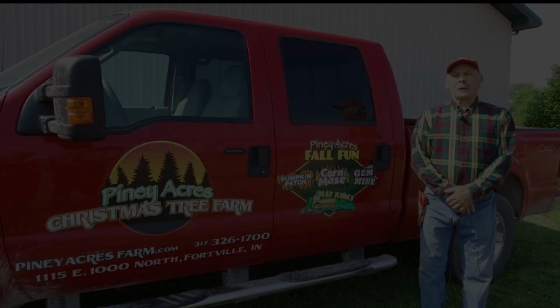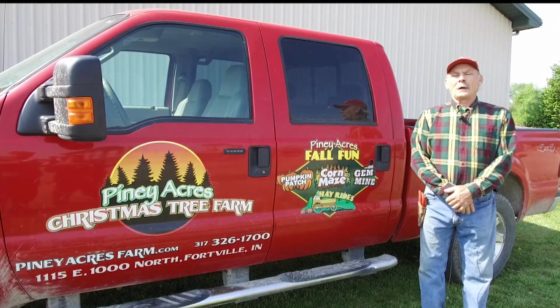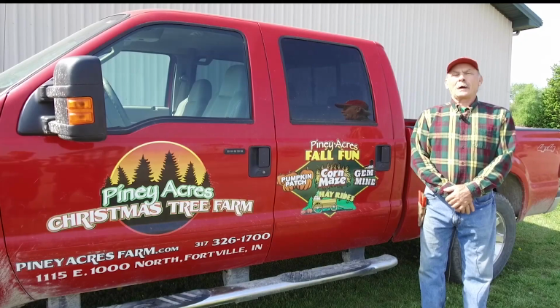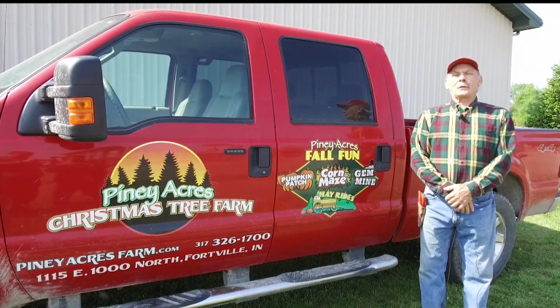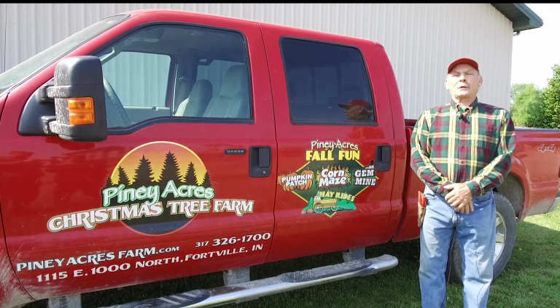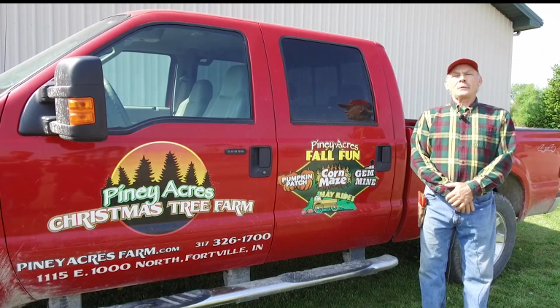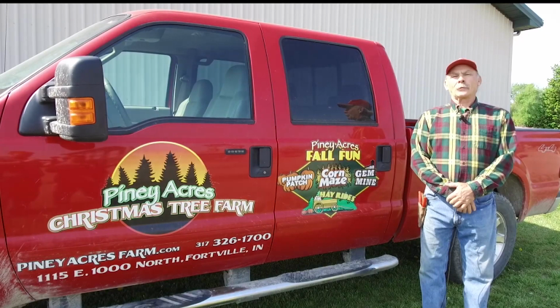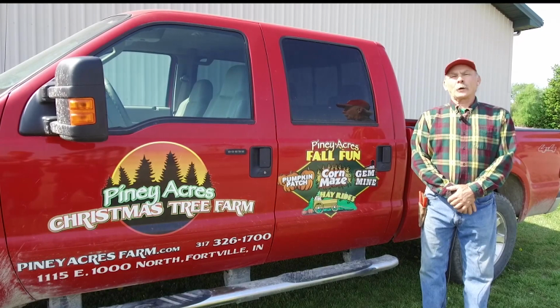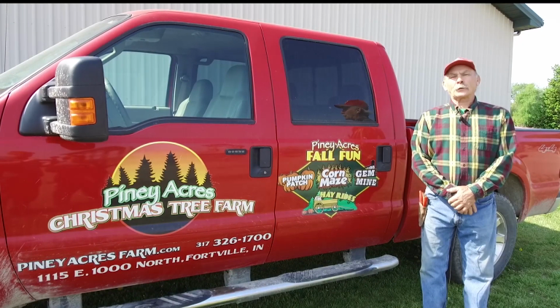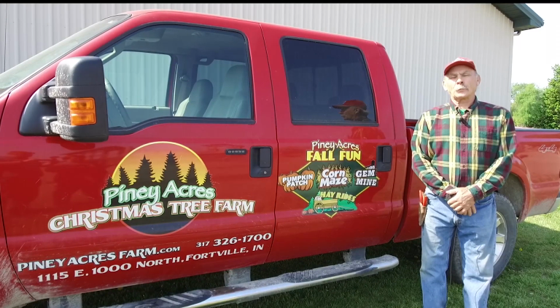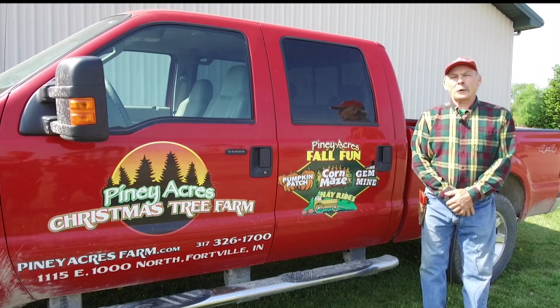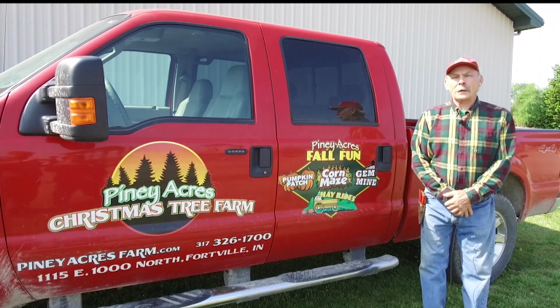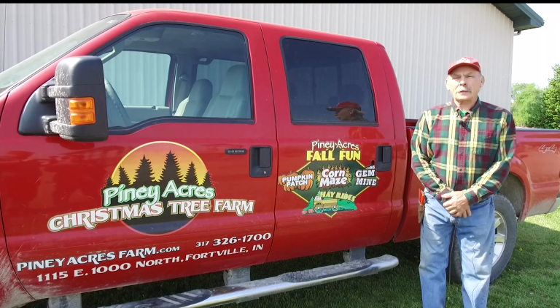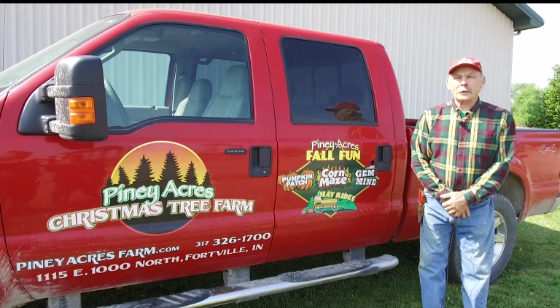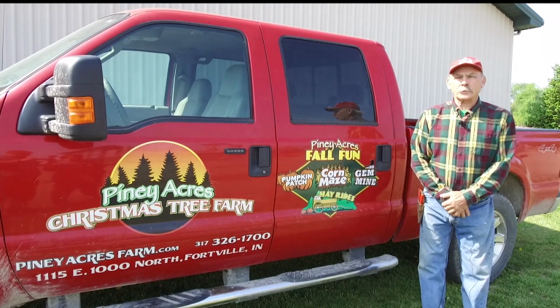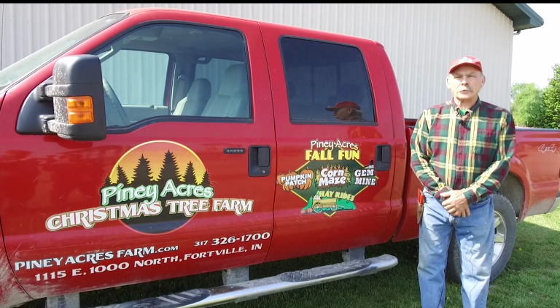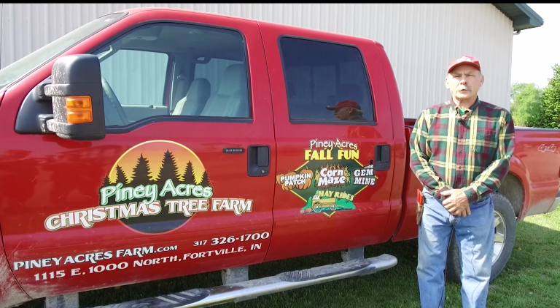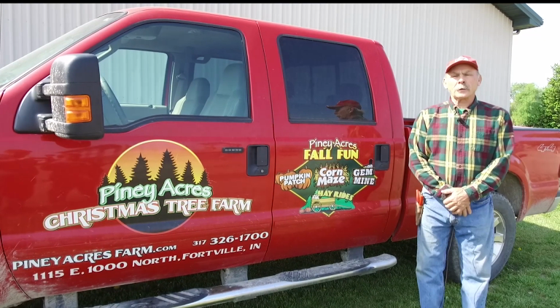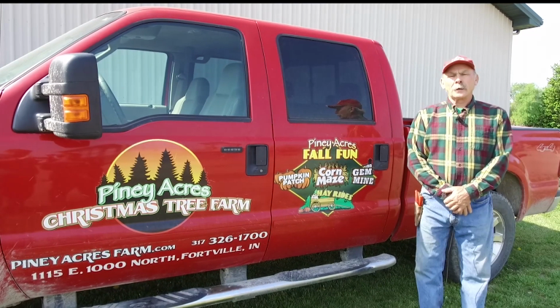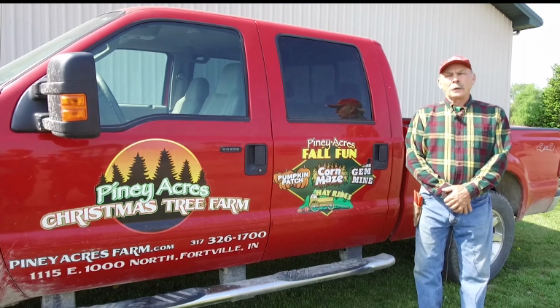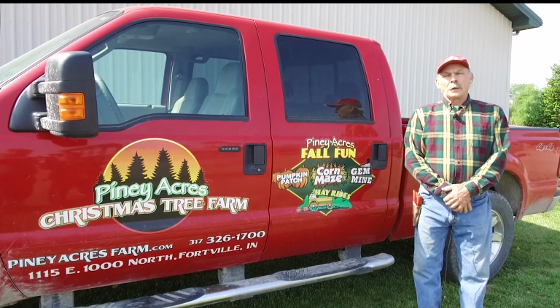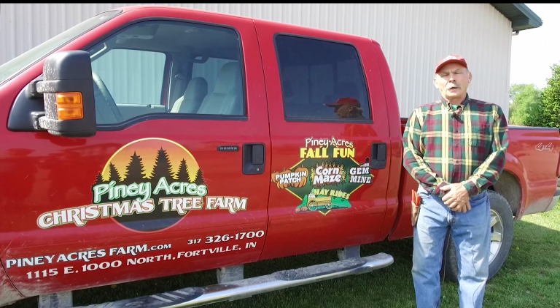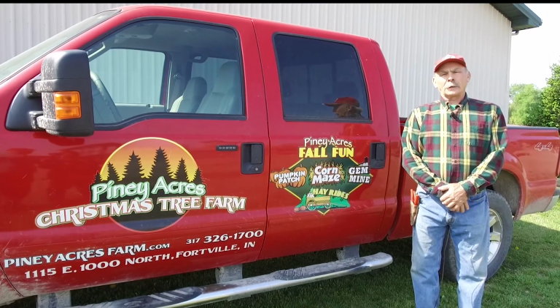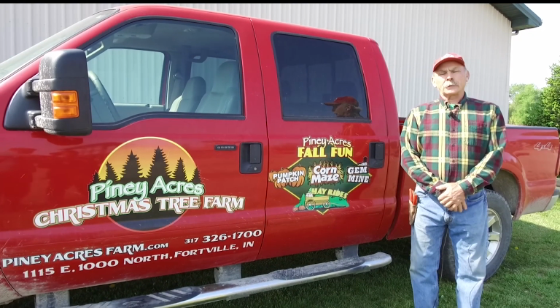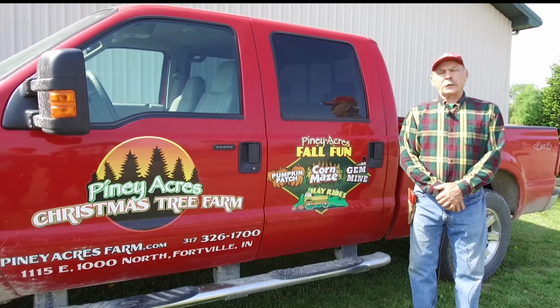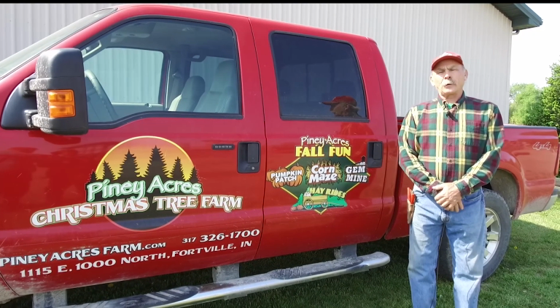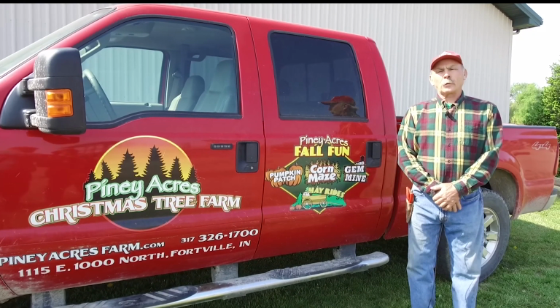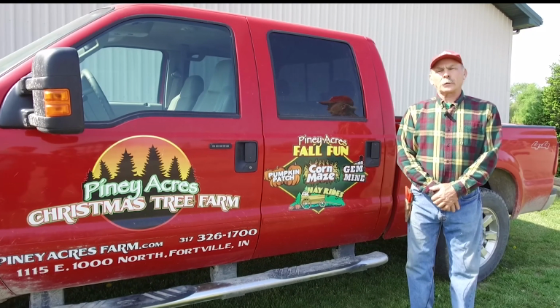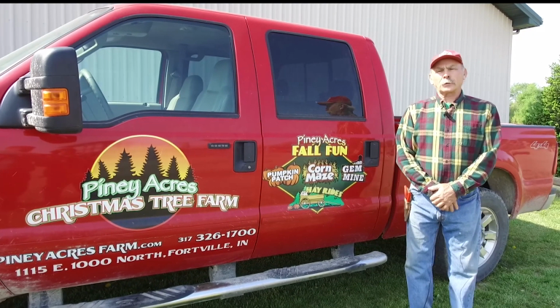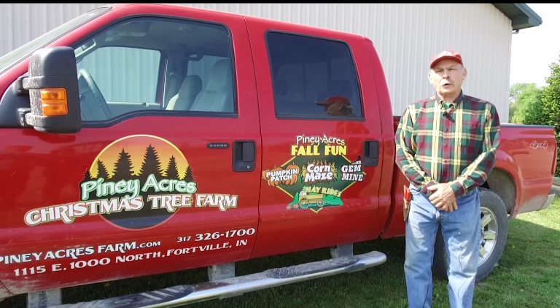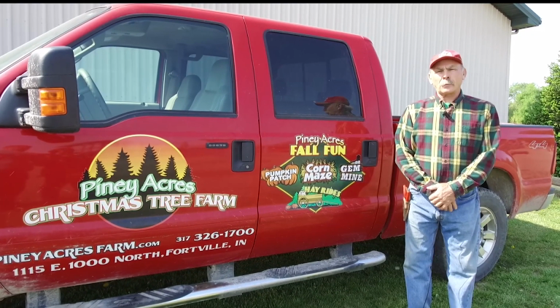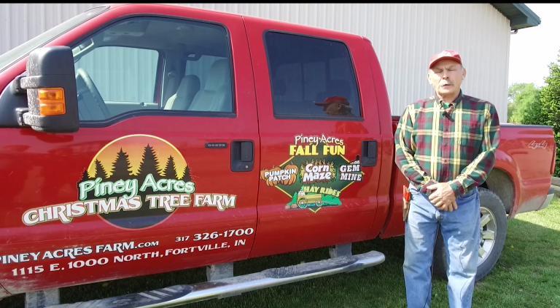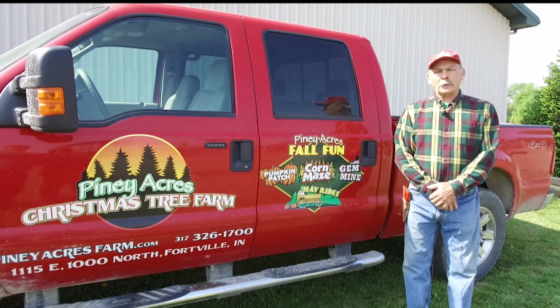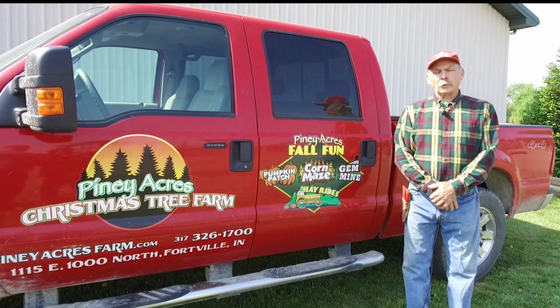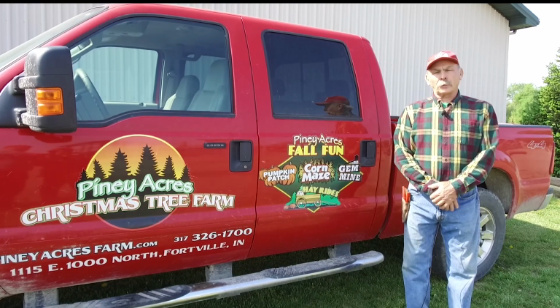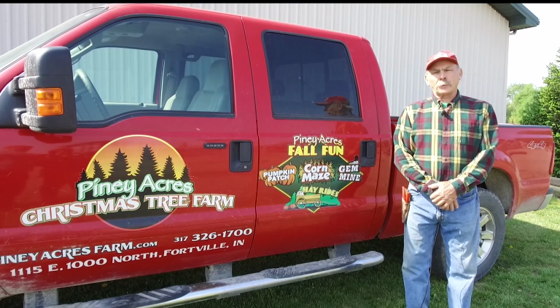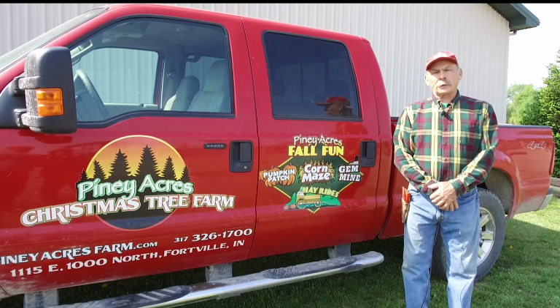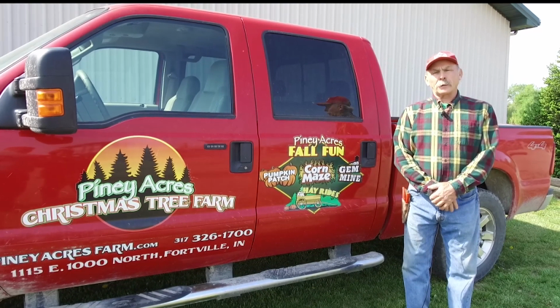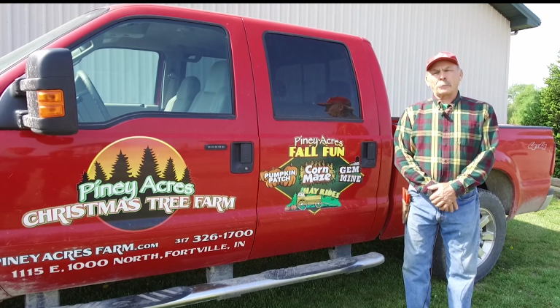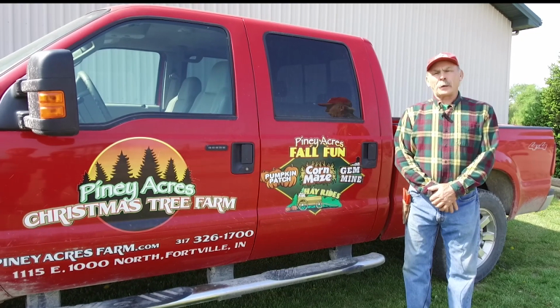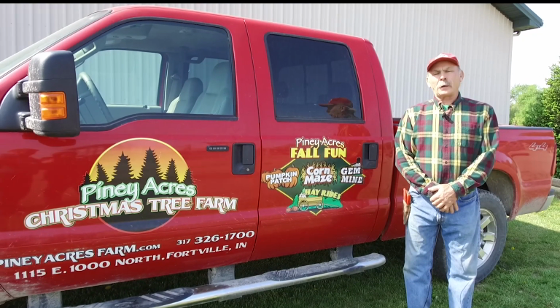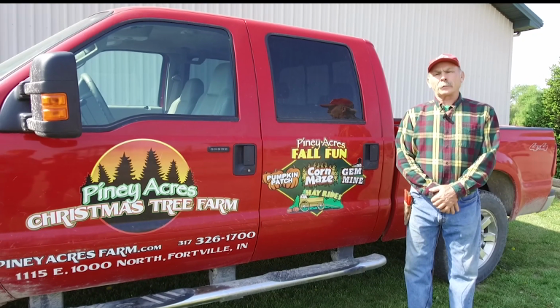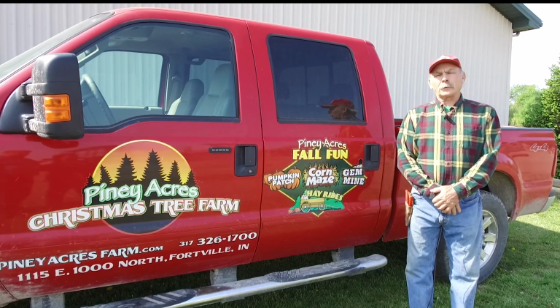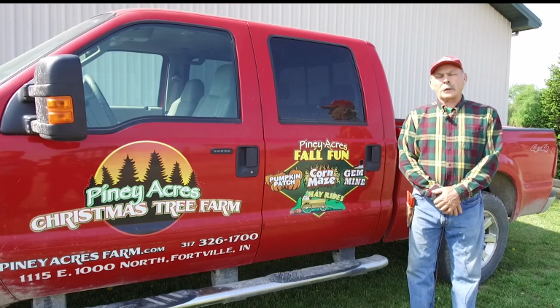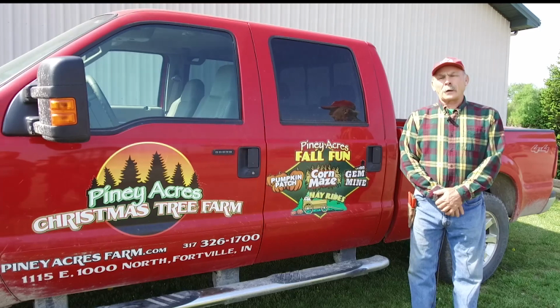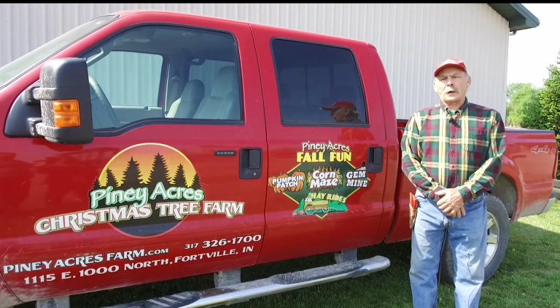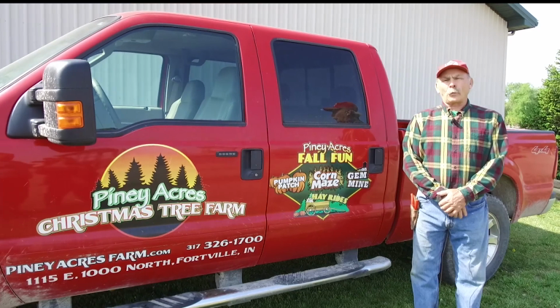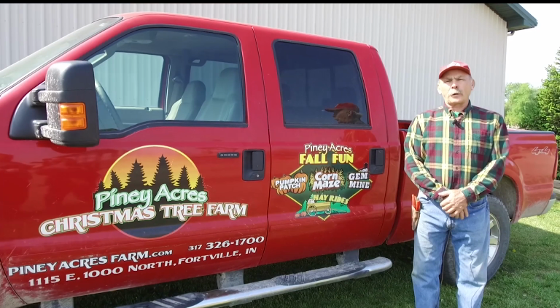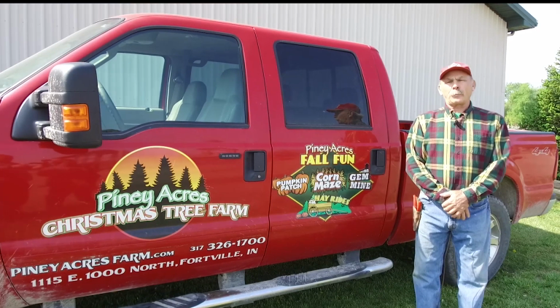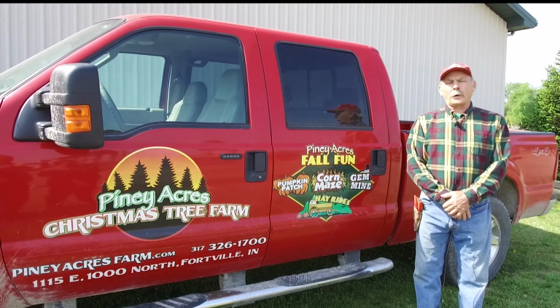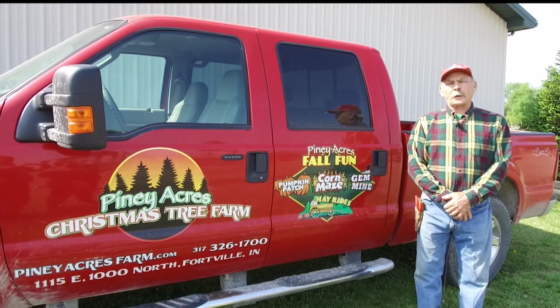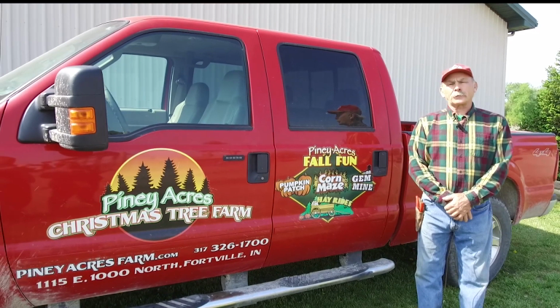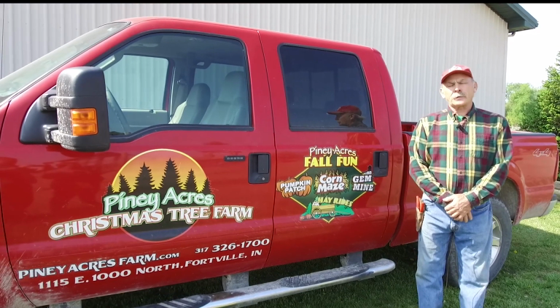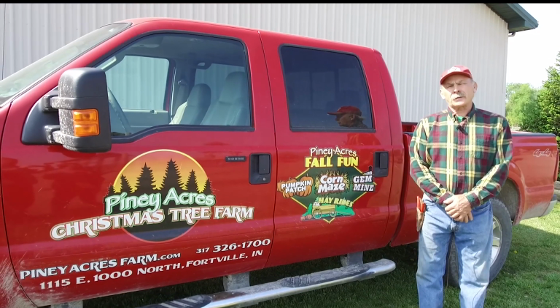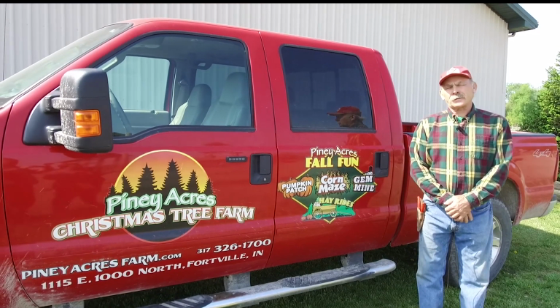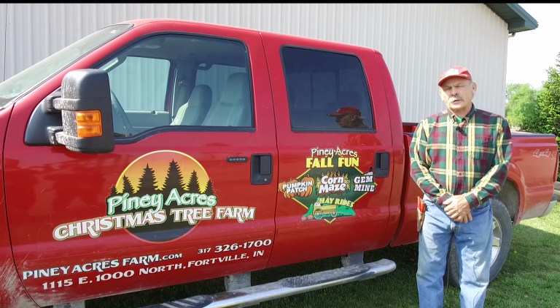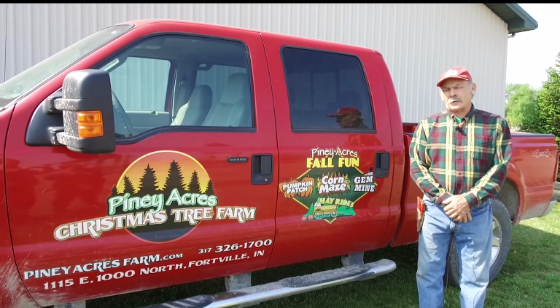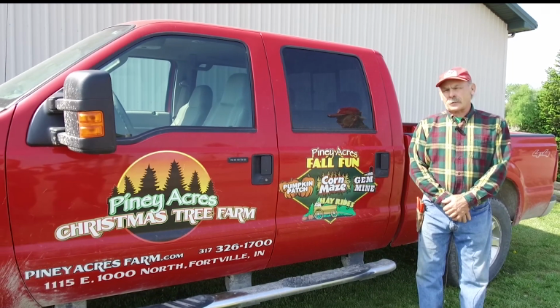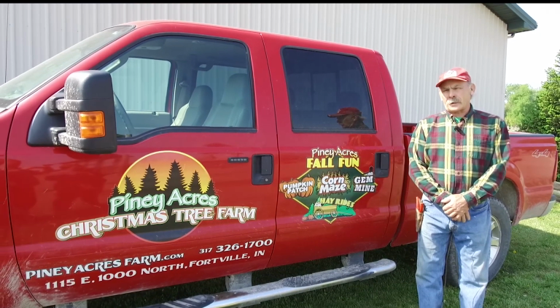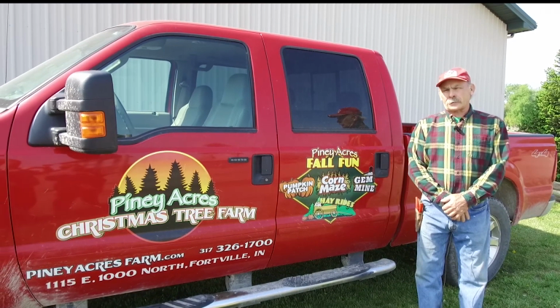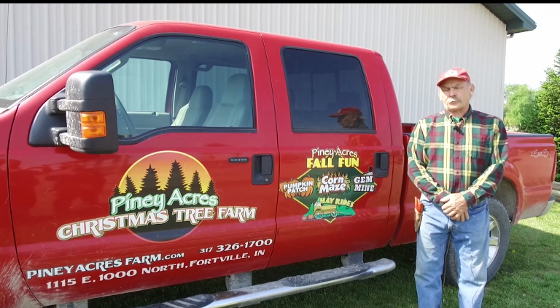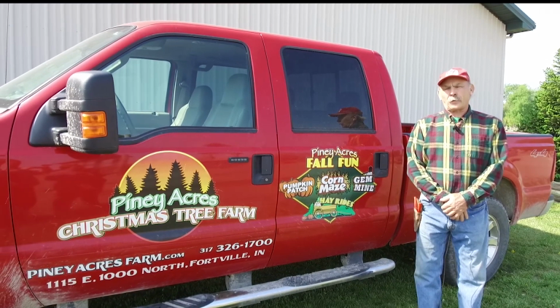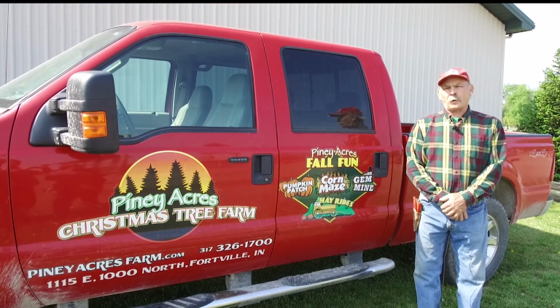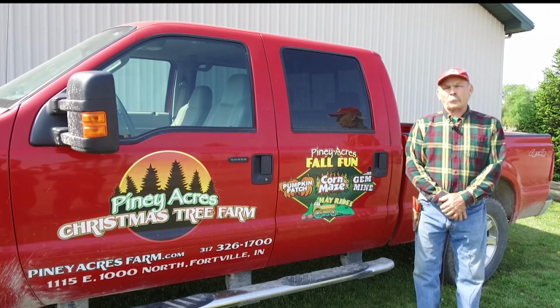Hi there, Rex from Piney Acres here. Today we're going to talk a little bit about how we plant trees here at the farm.